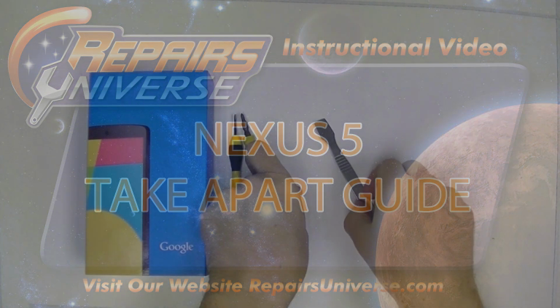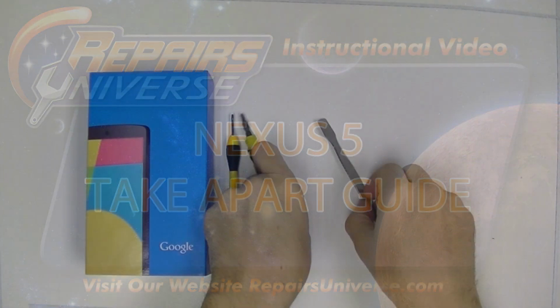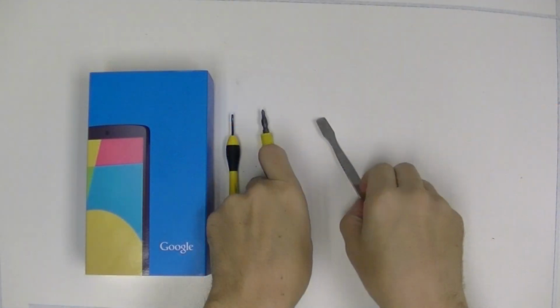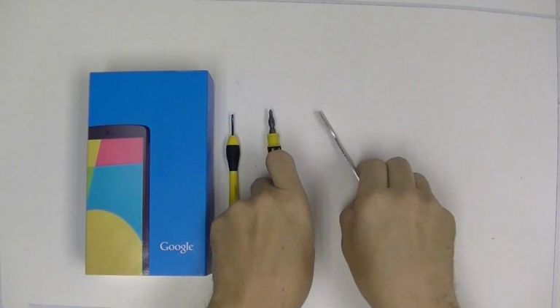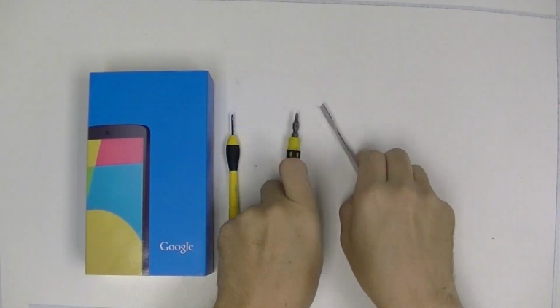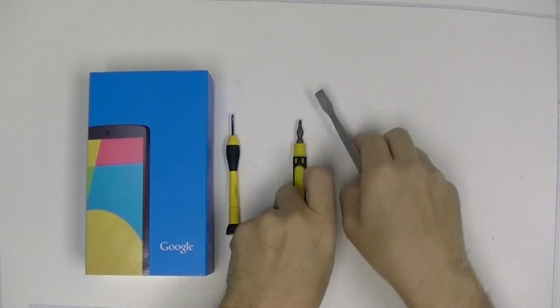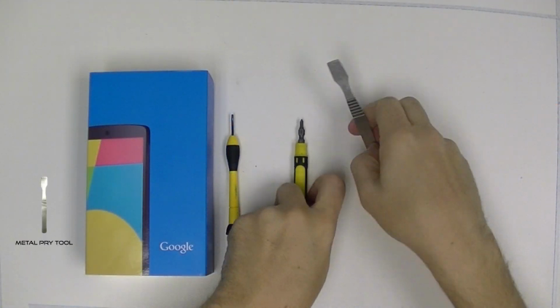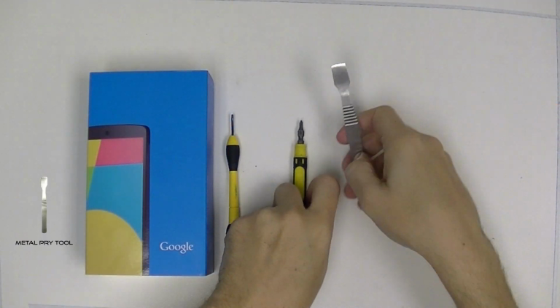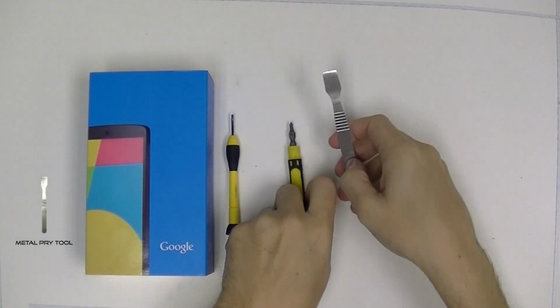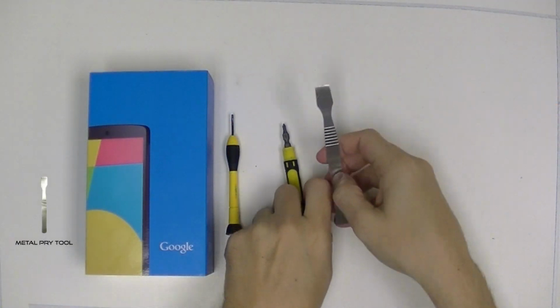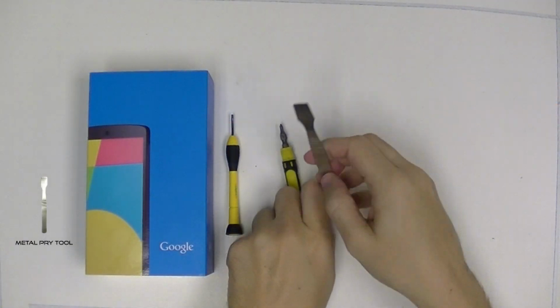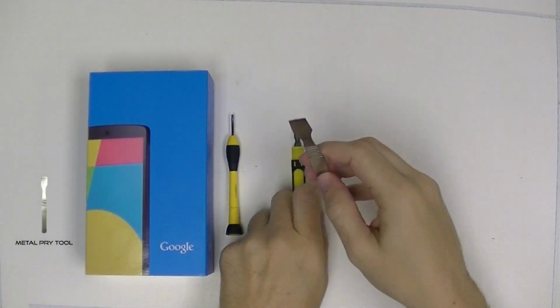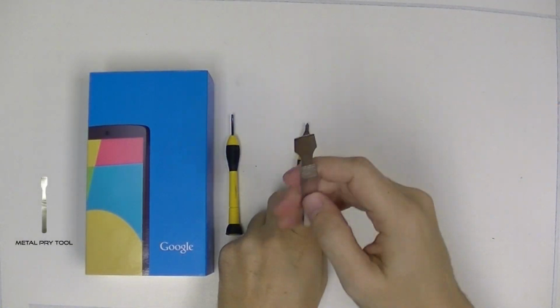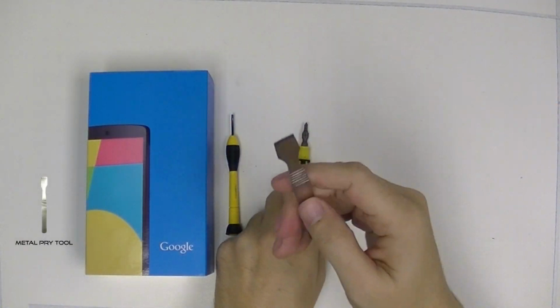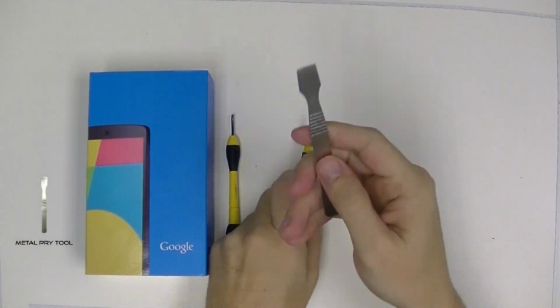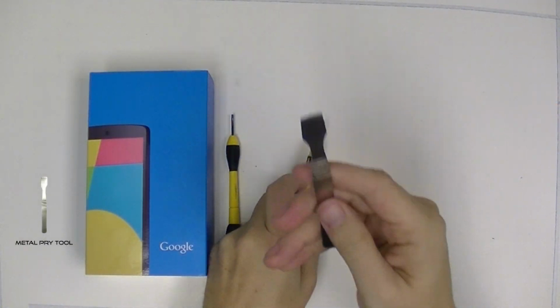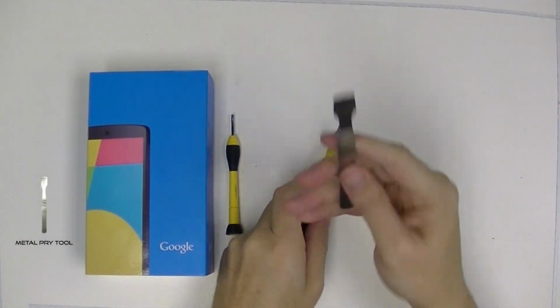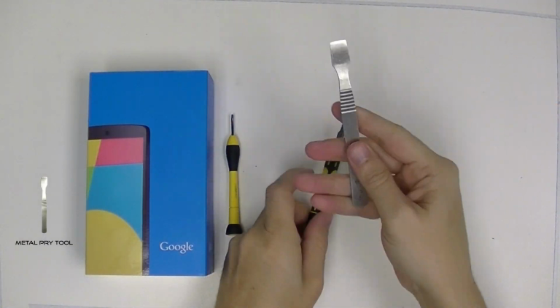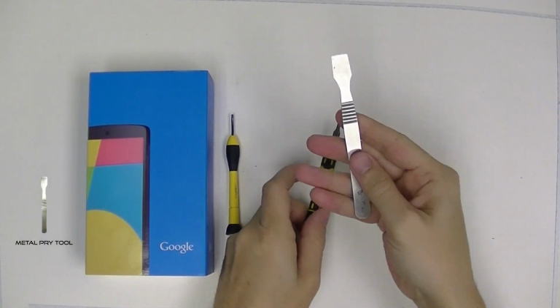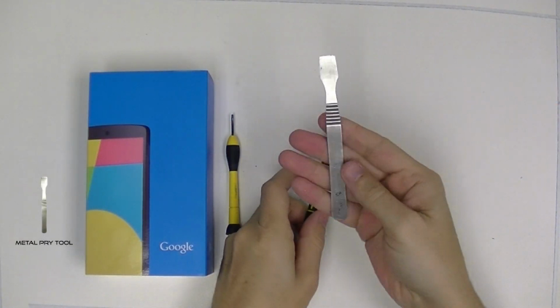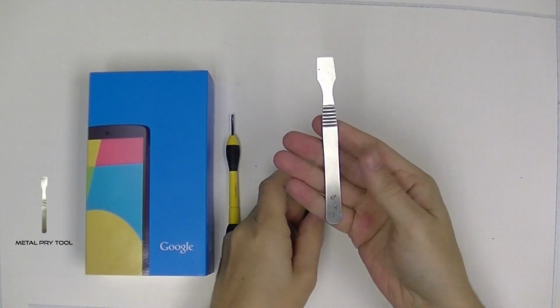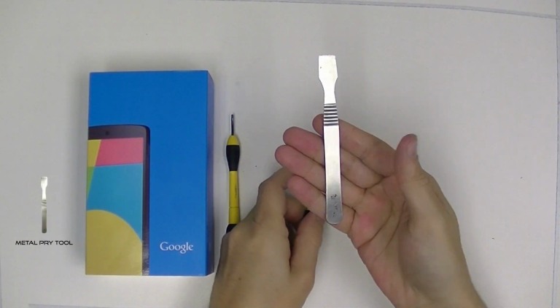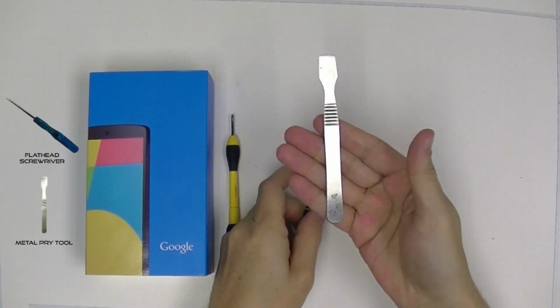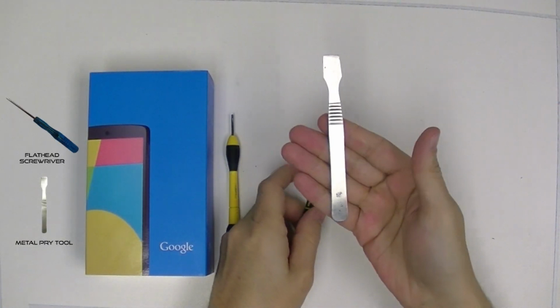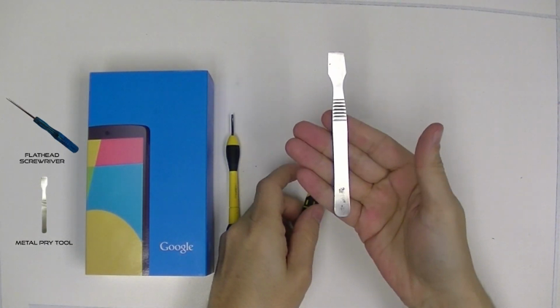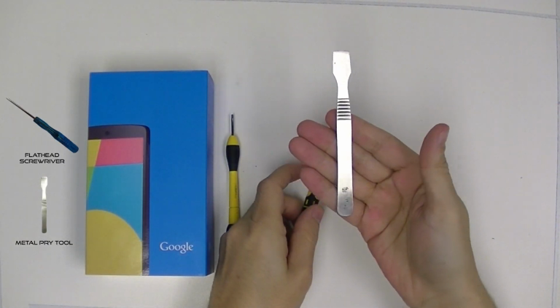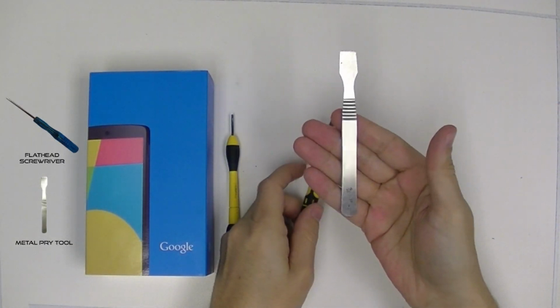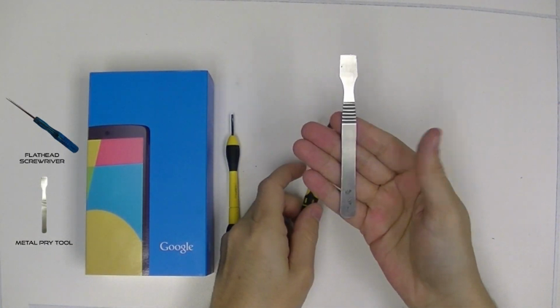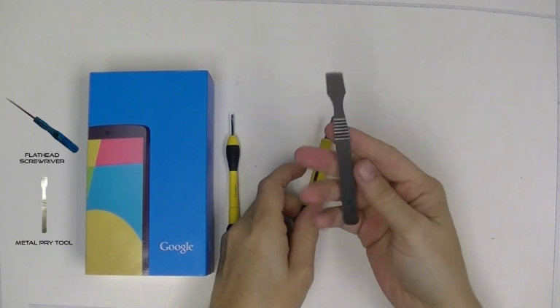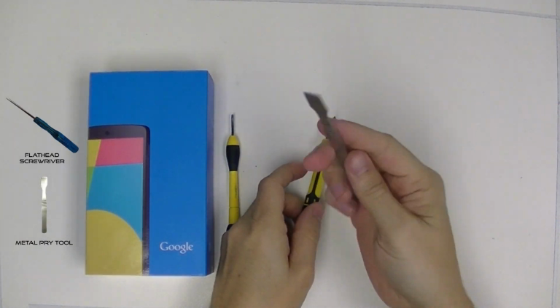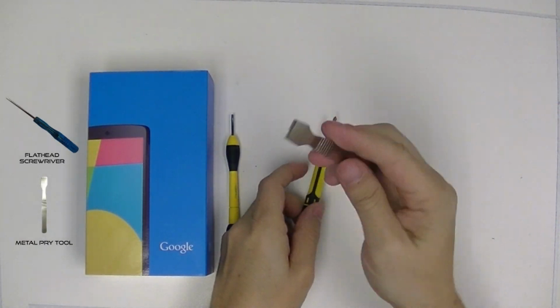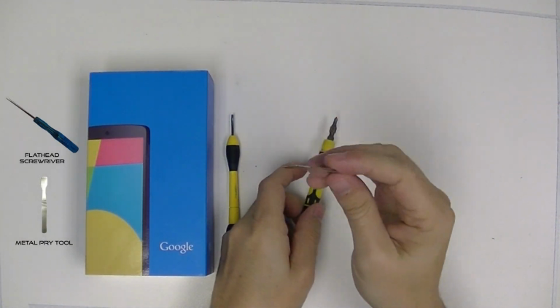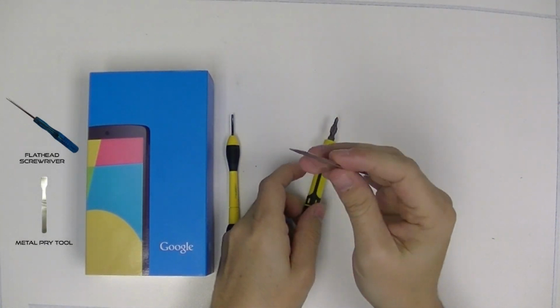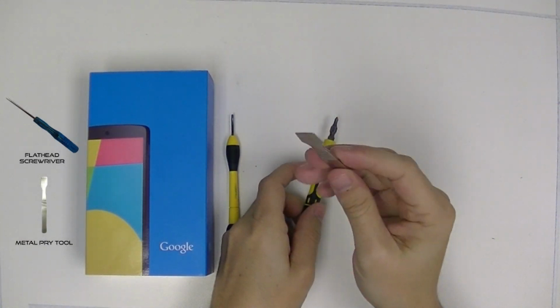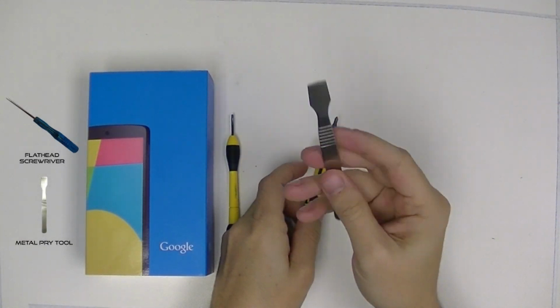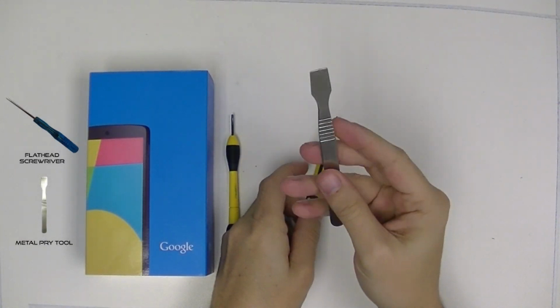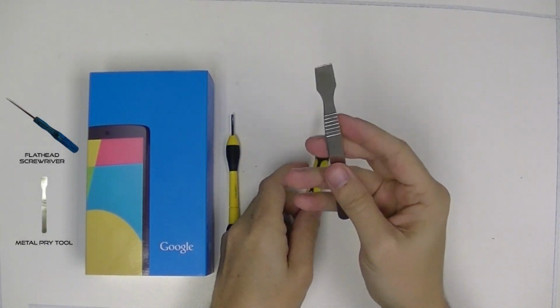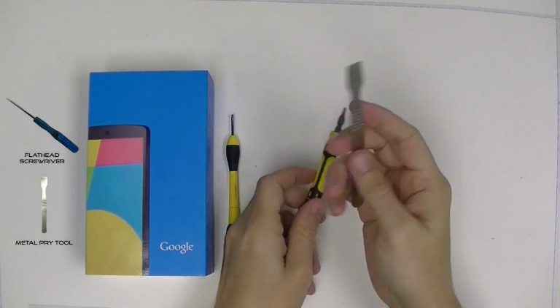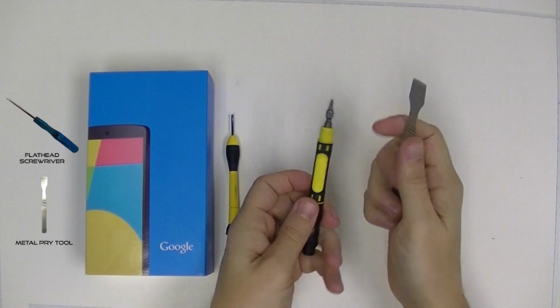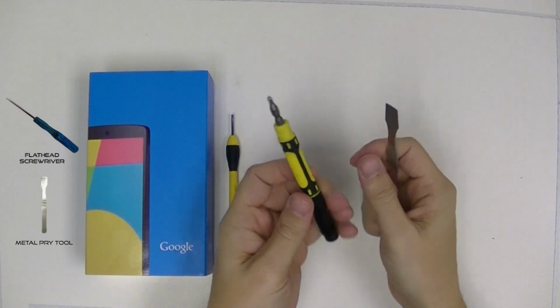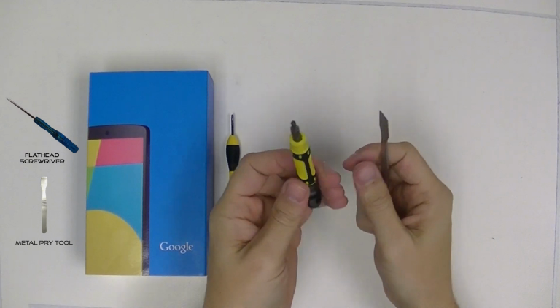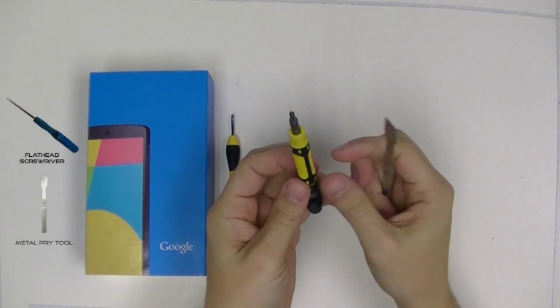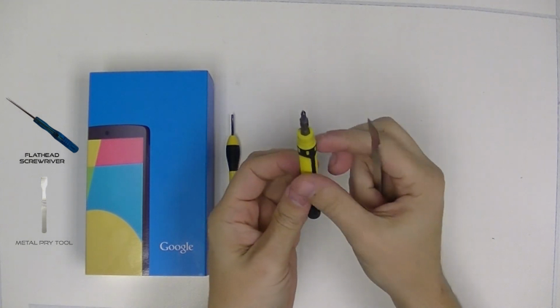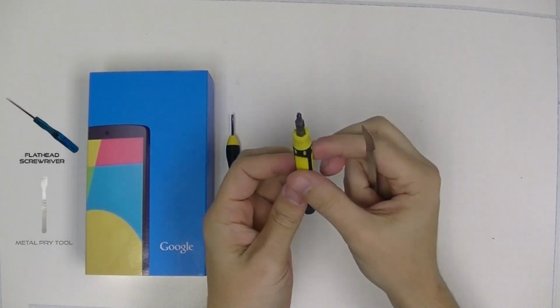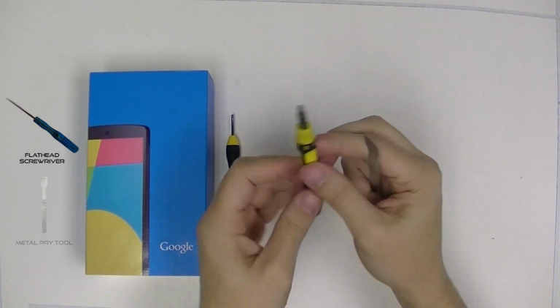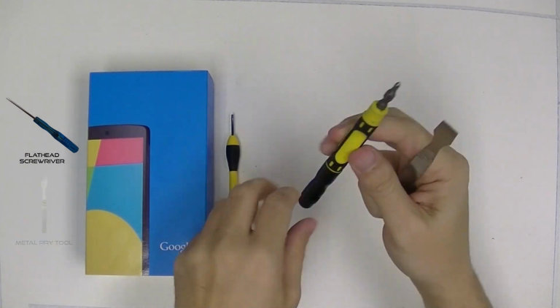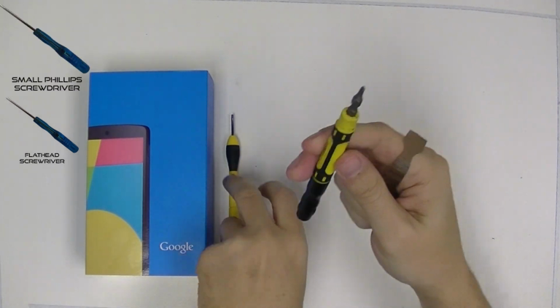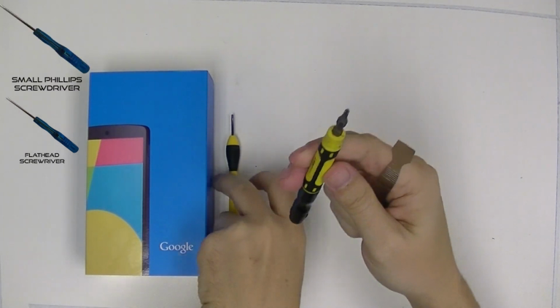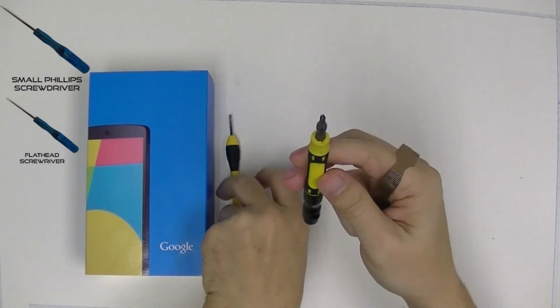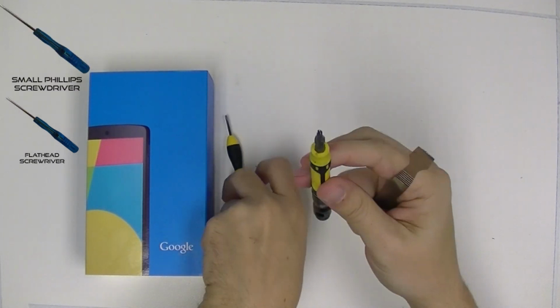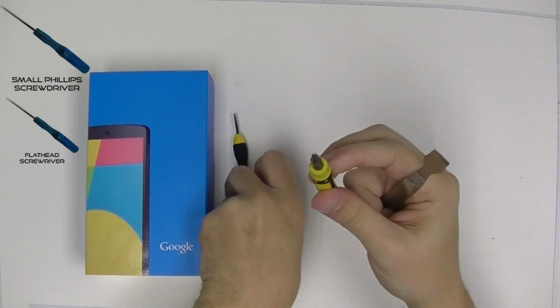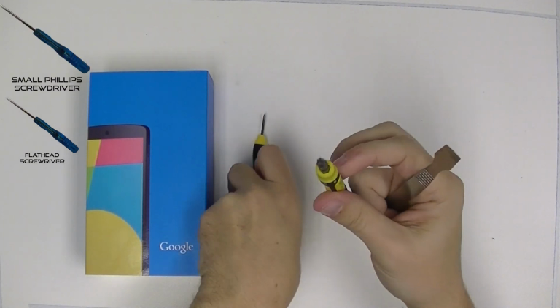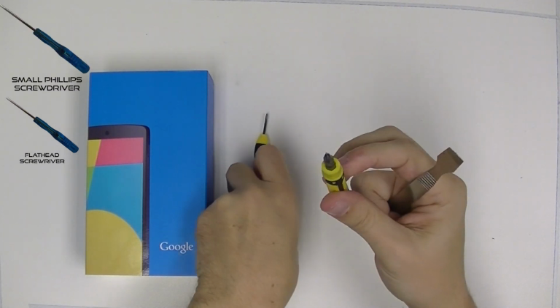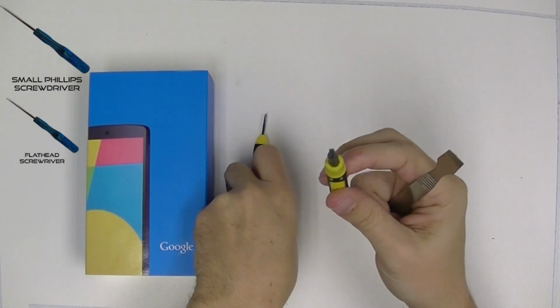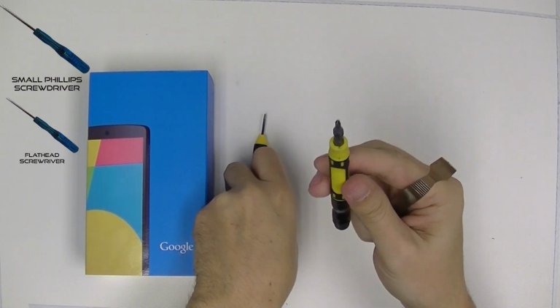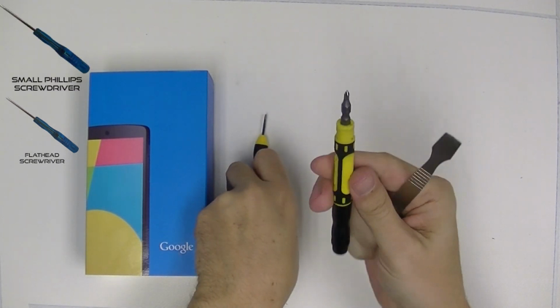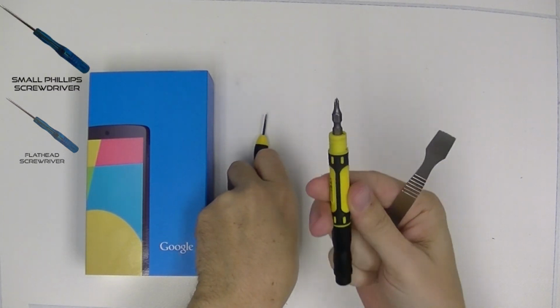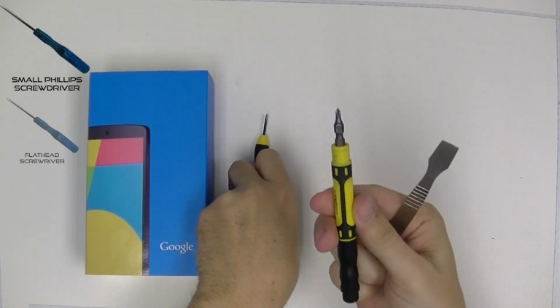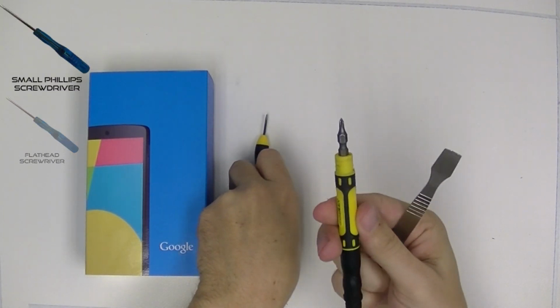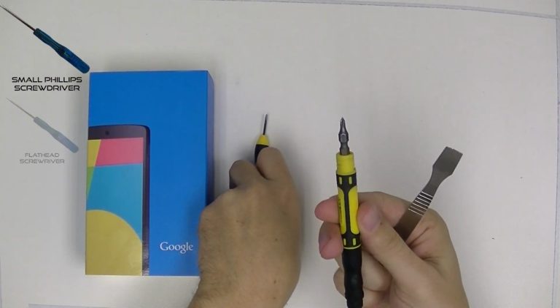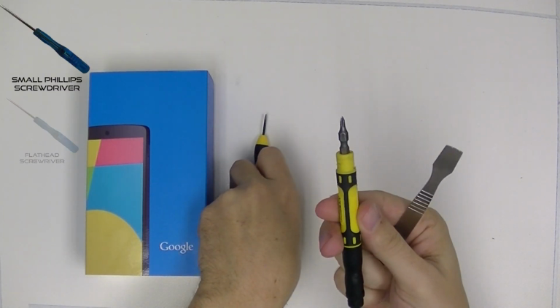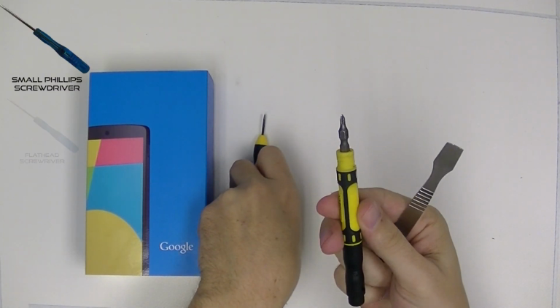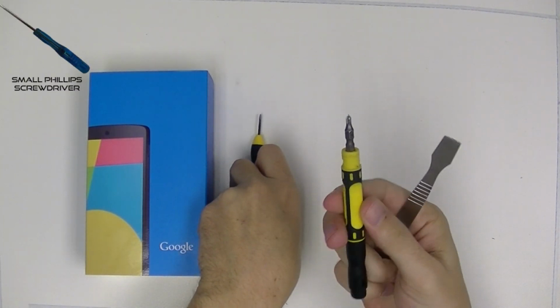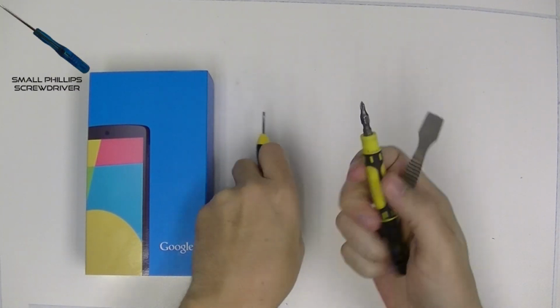You're going to need three tools with us today. It's going to be a small metal pry tool, a small flathead screwdriver, and a small Phillips screwdriver.